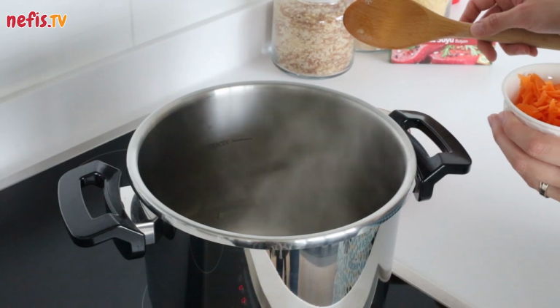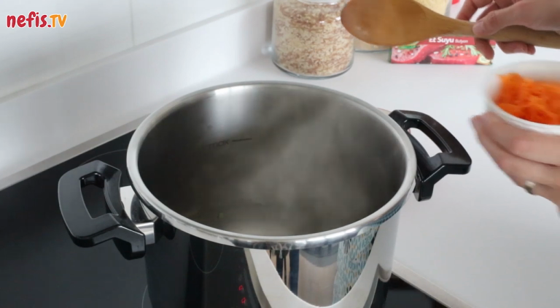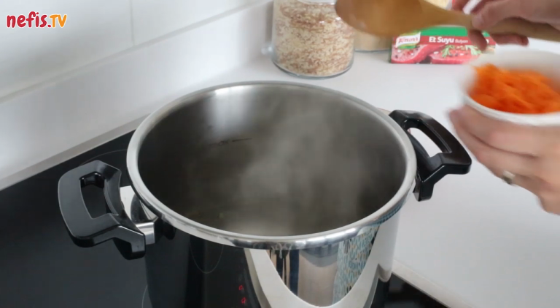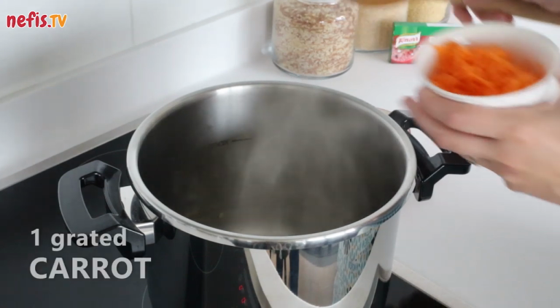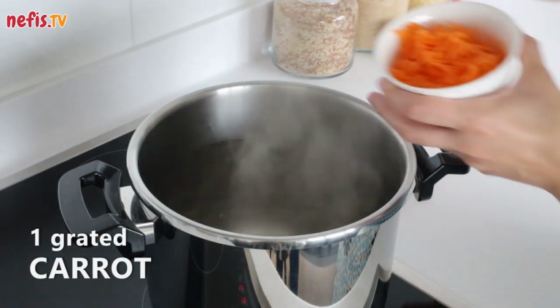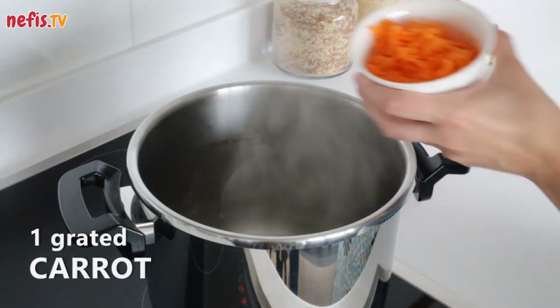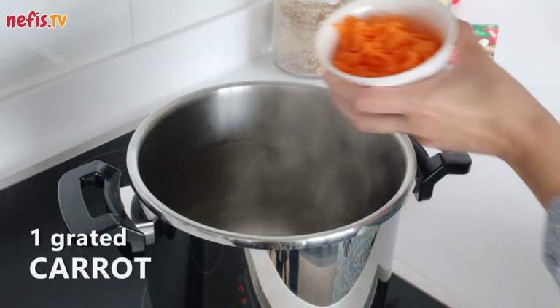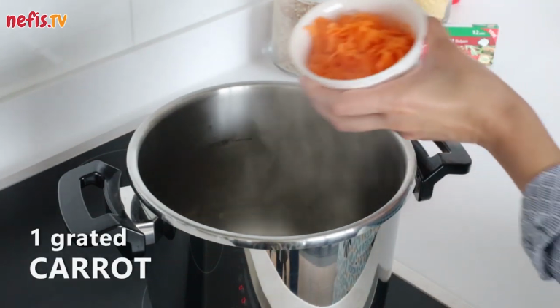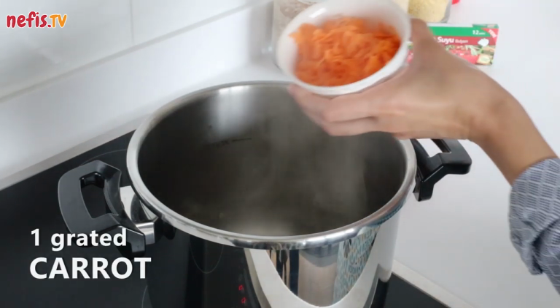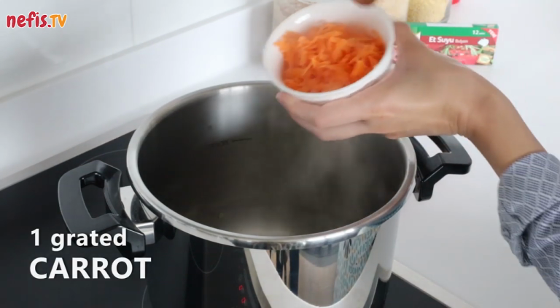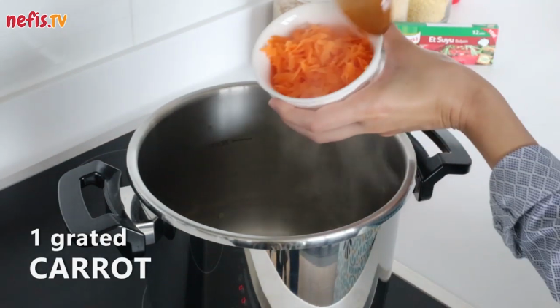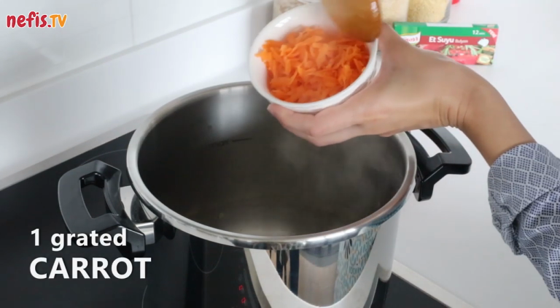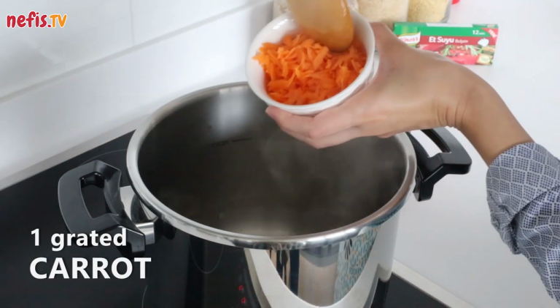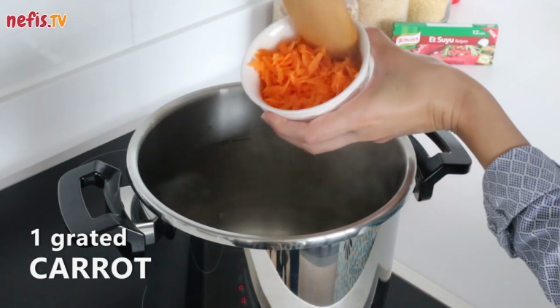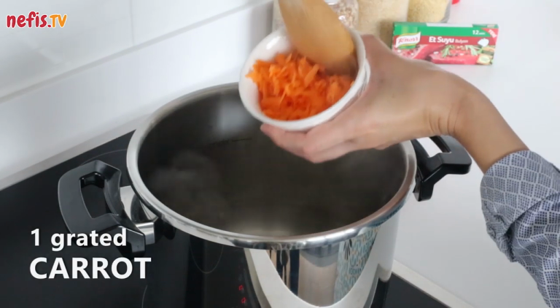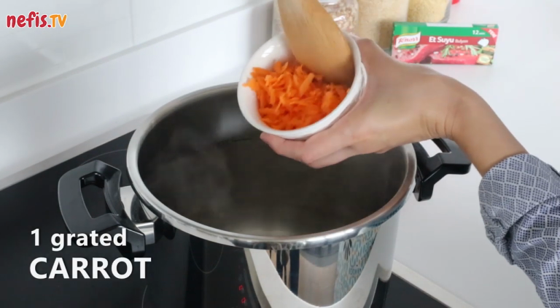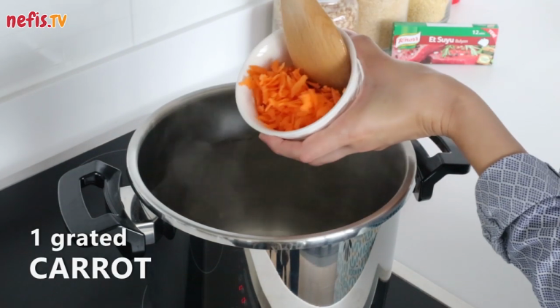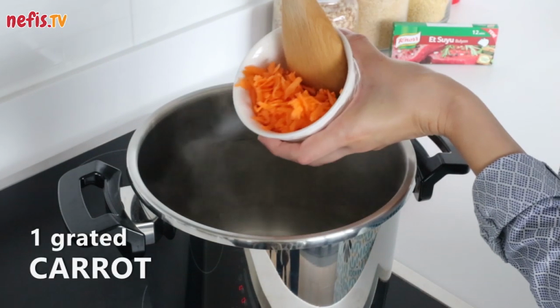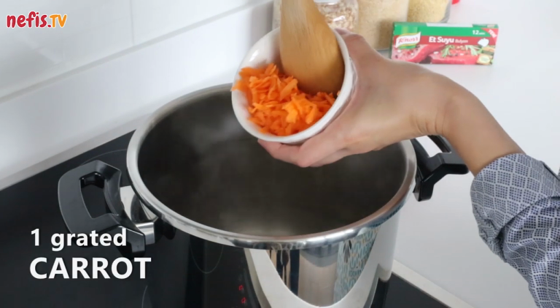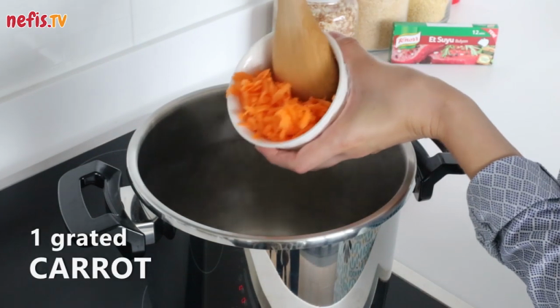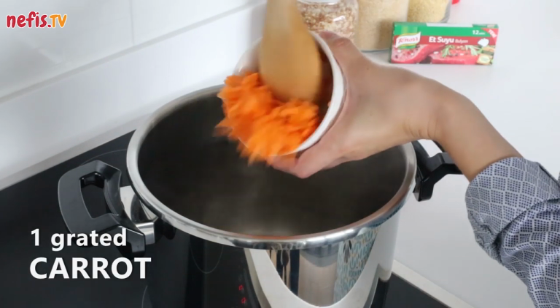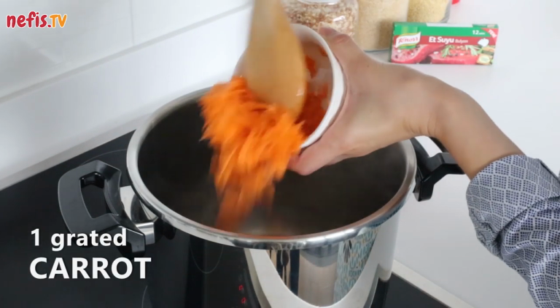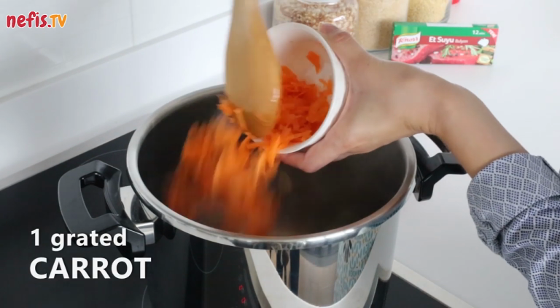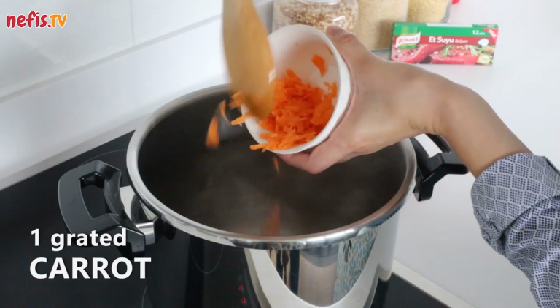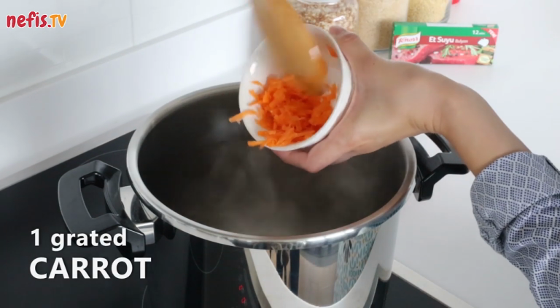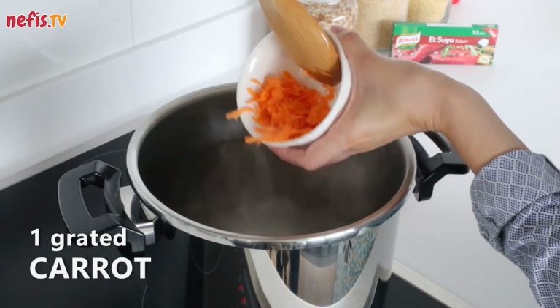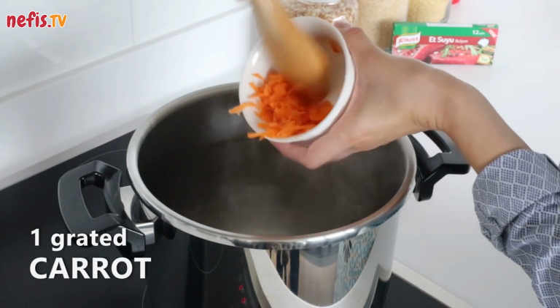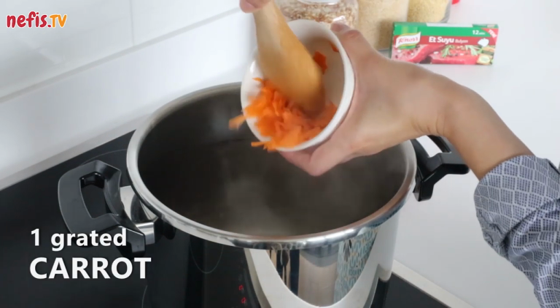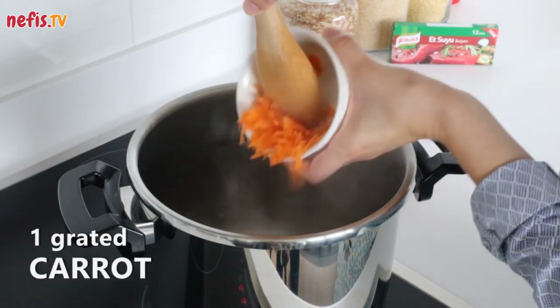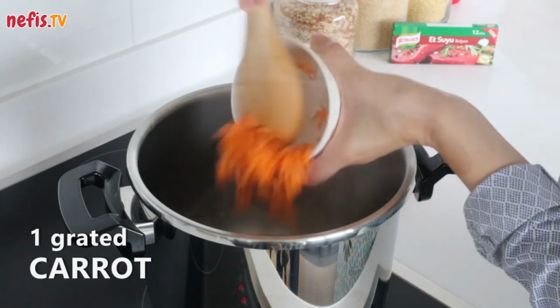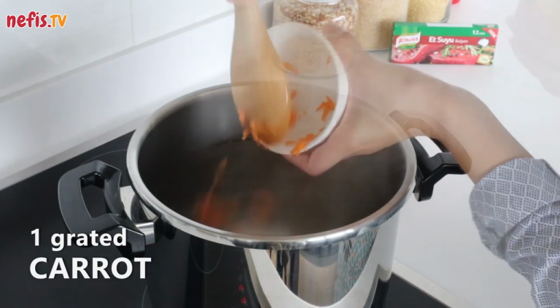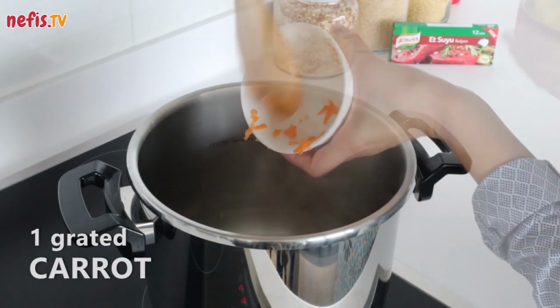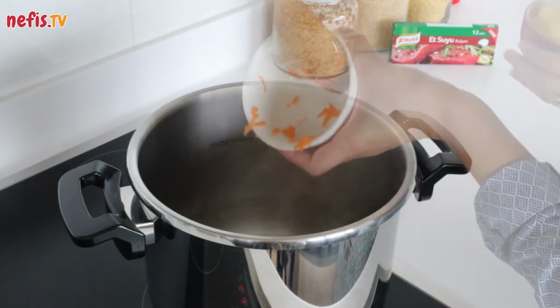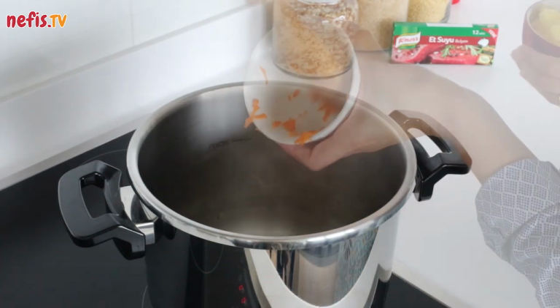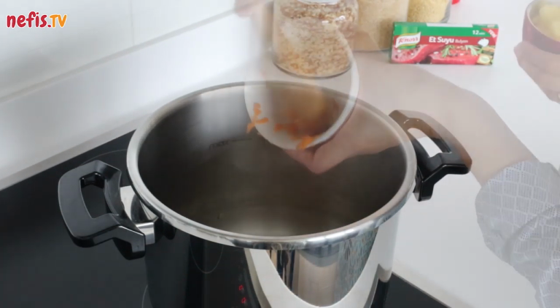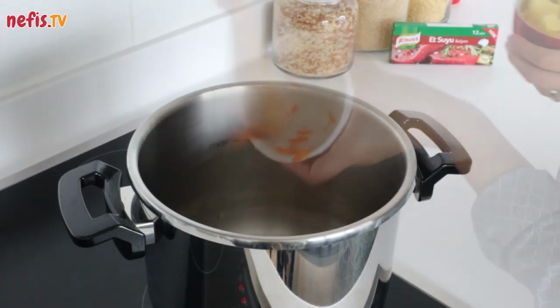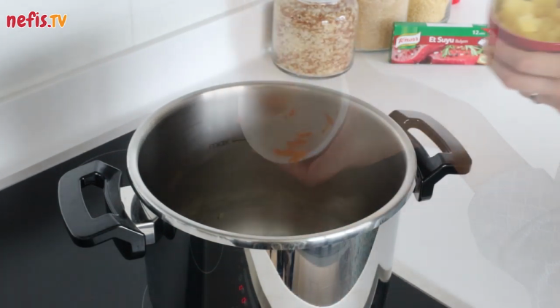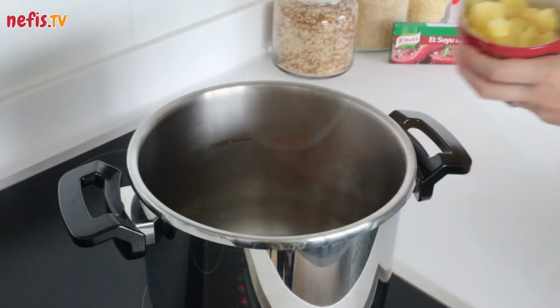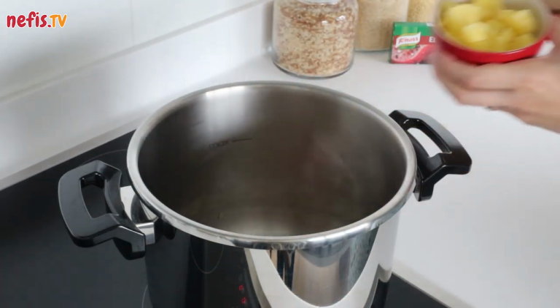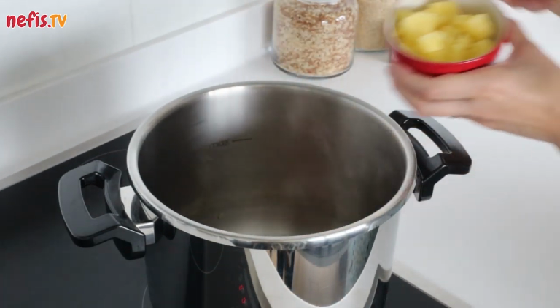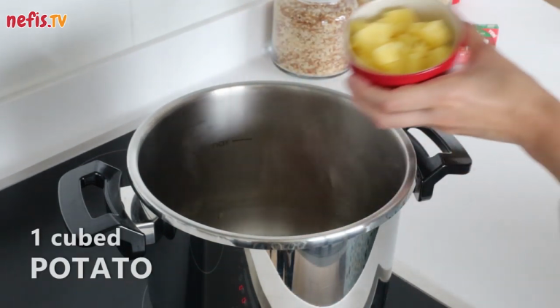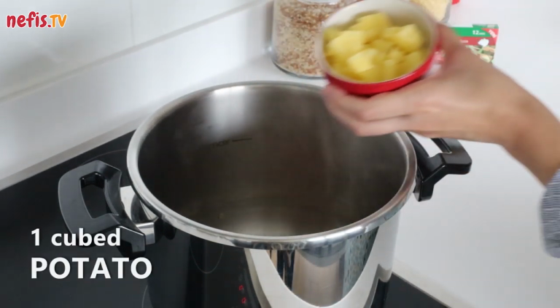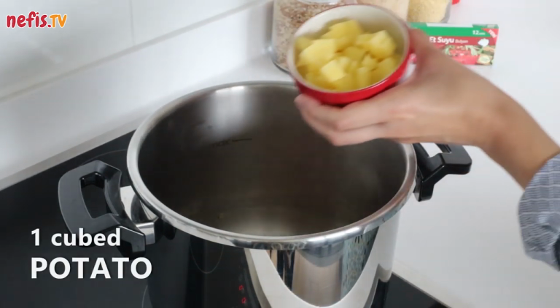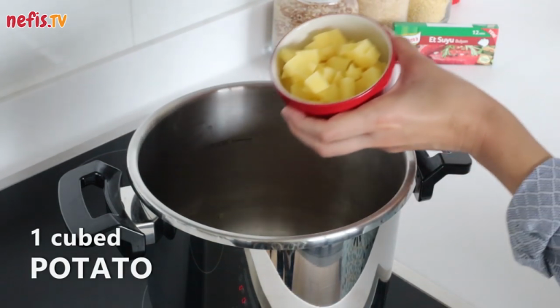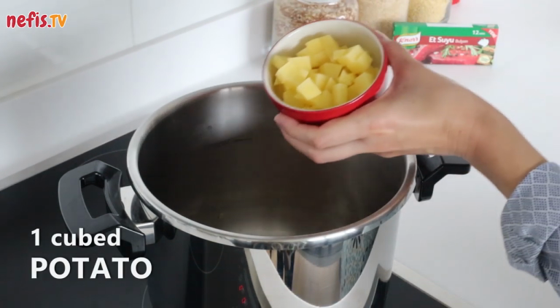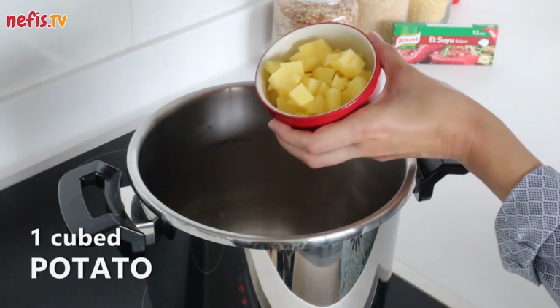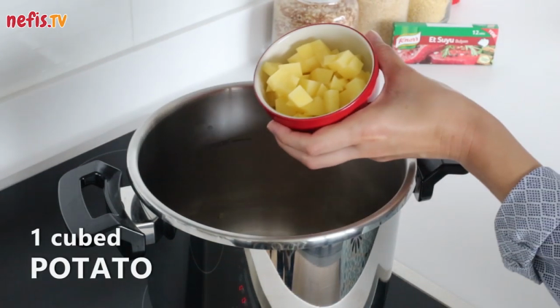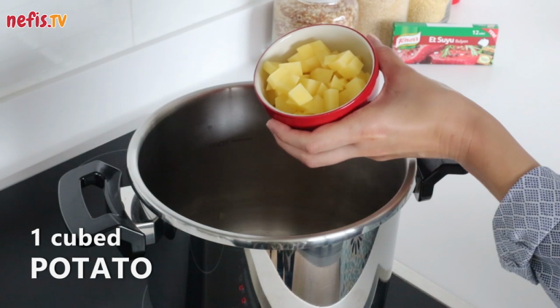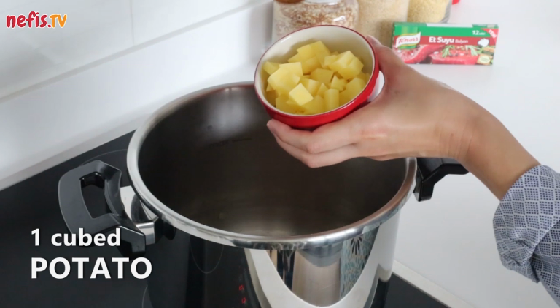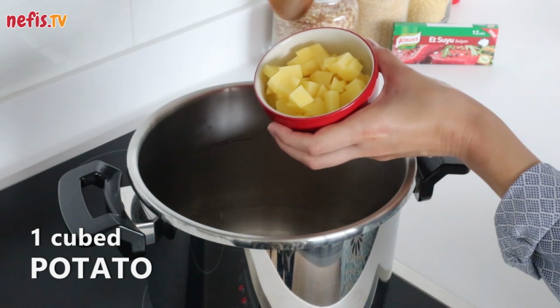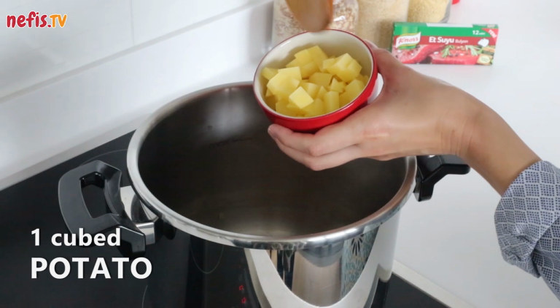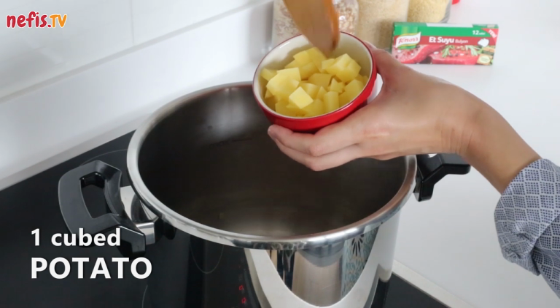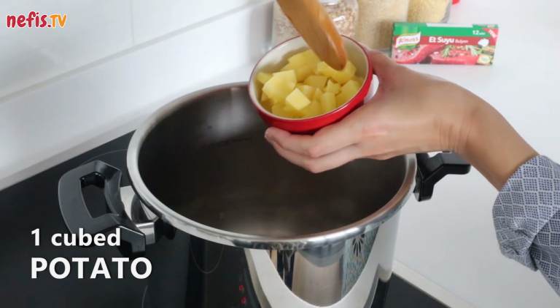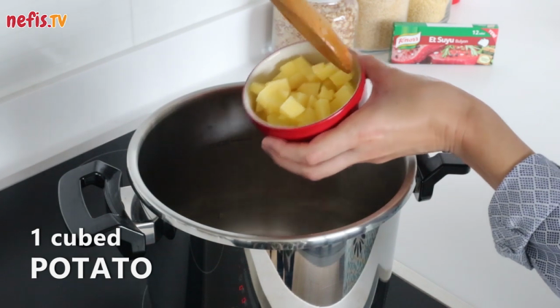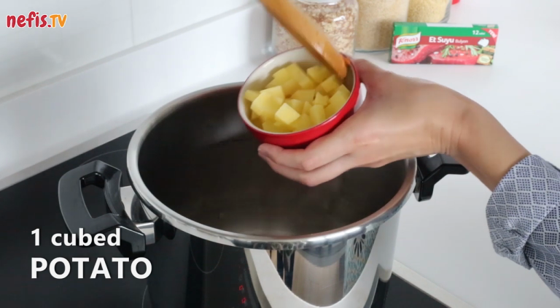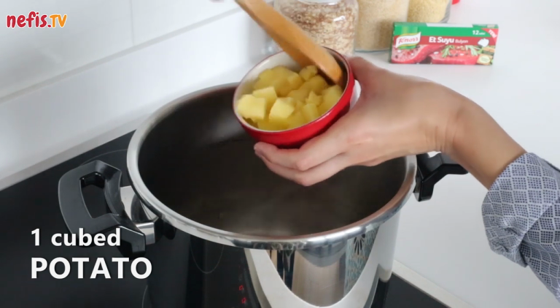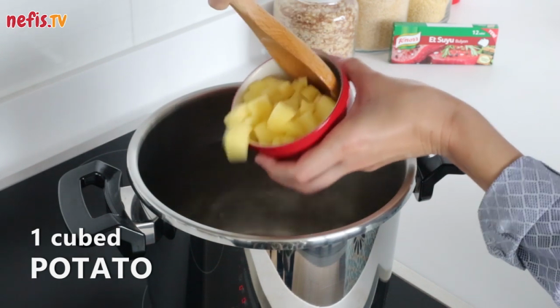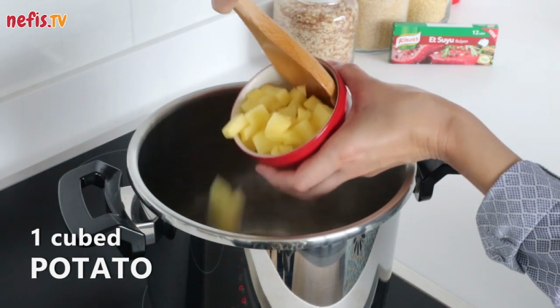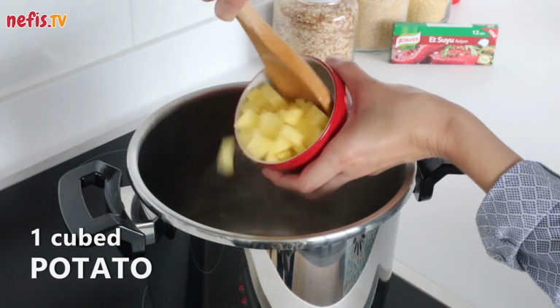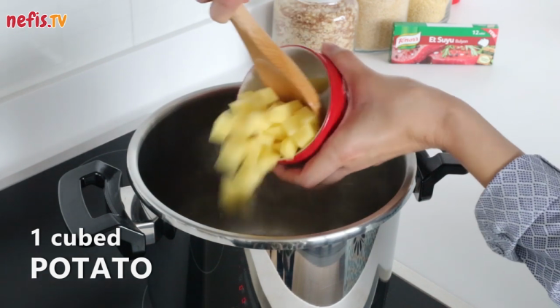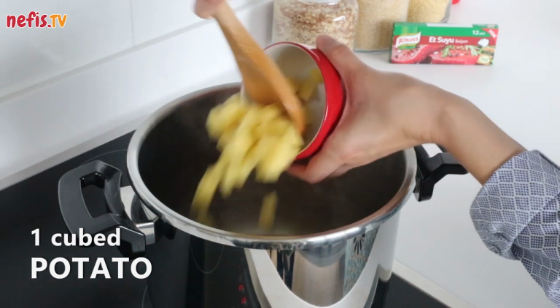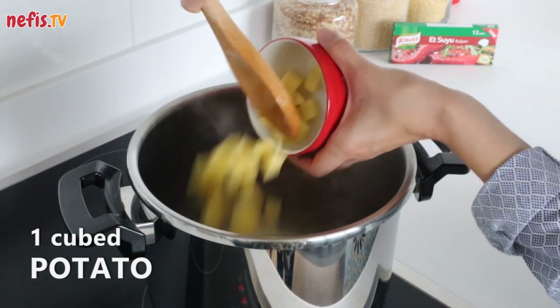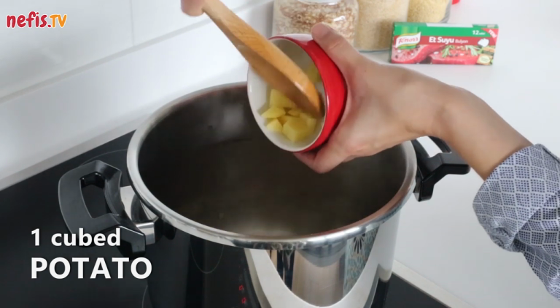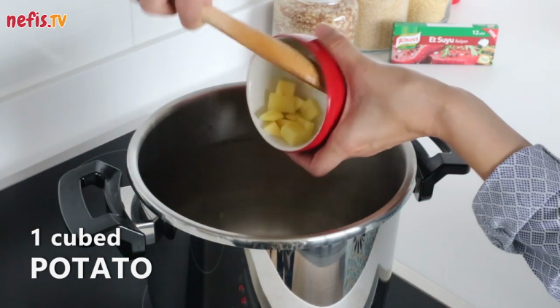Add in 1 grated carrot and 1 cubed potato and continue to saute.